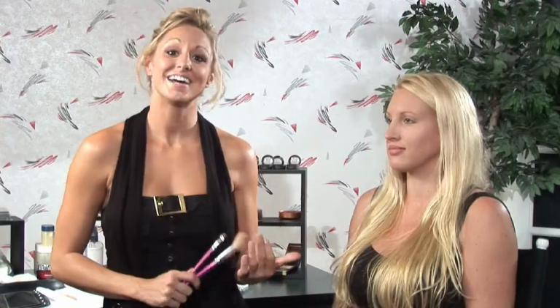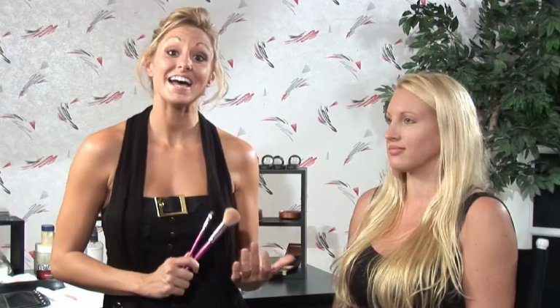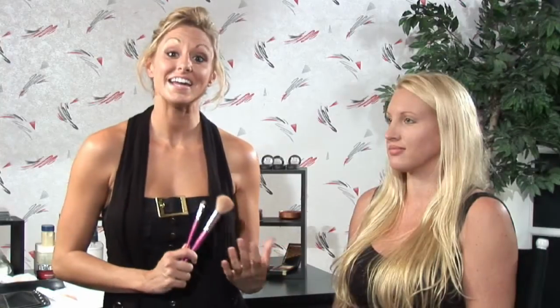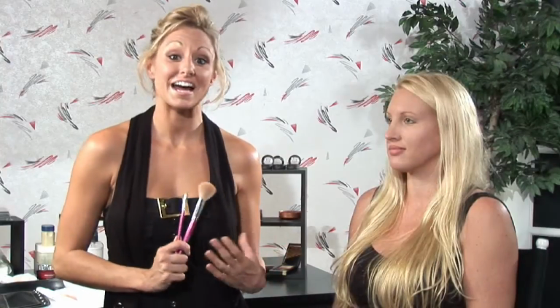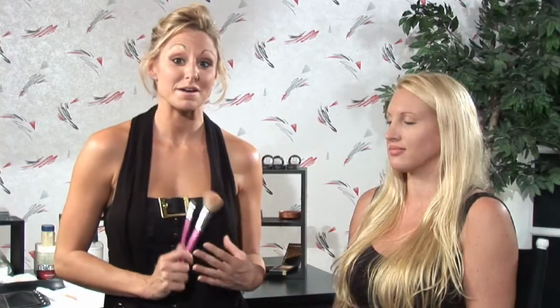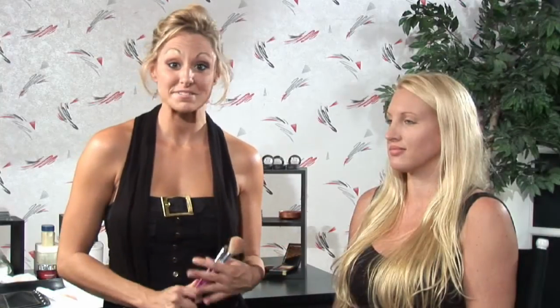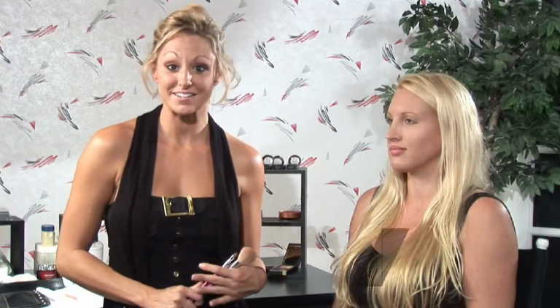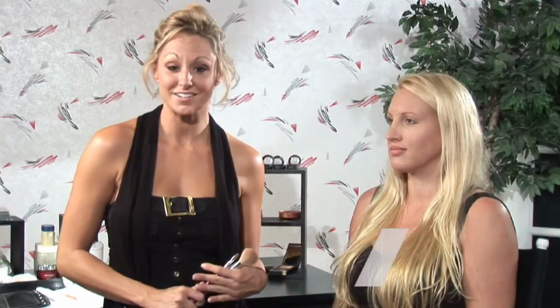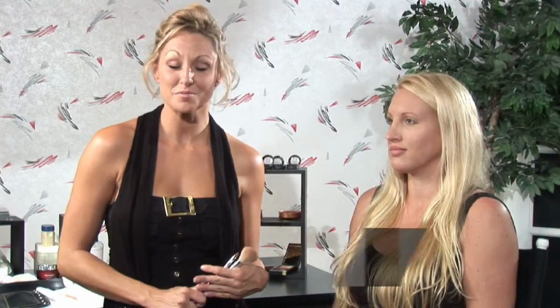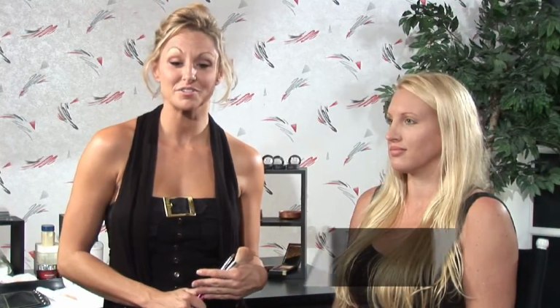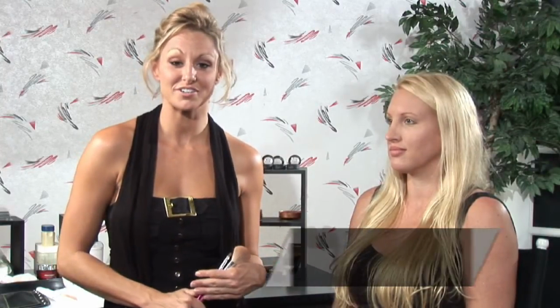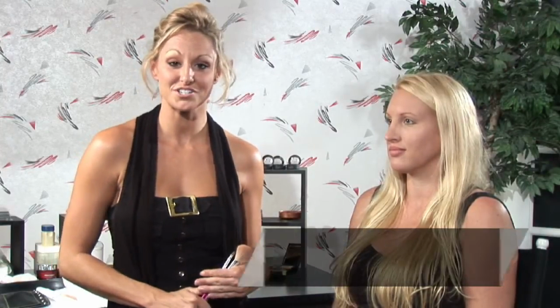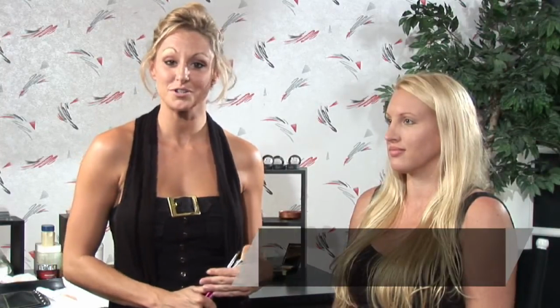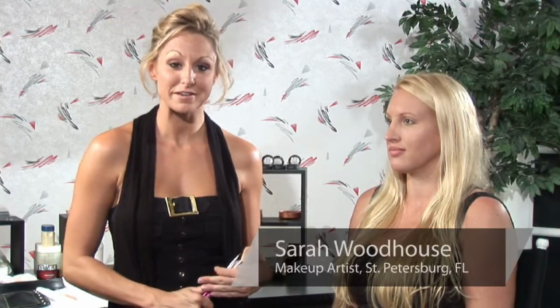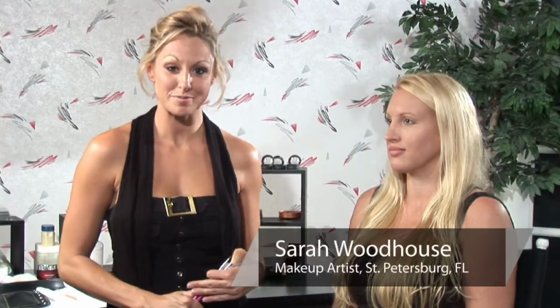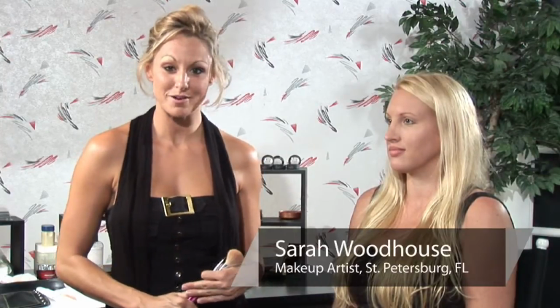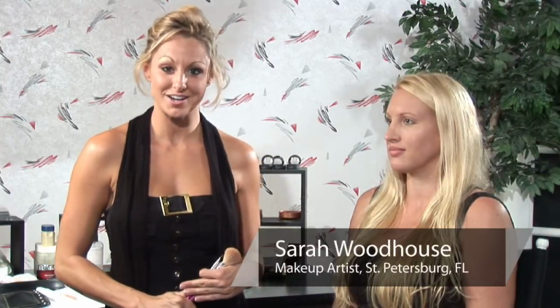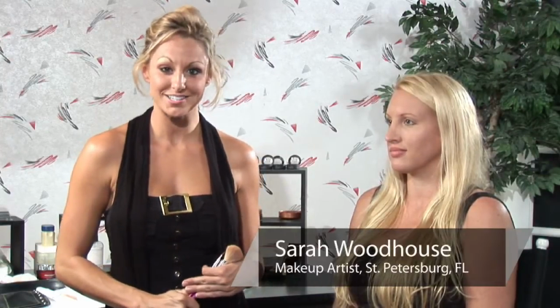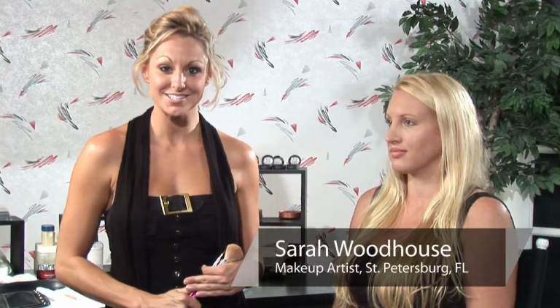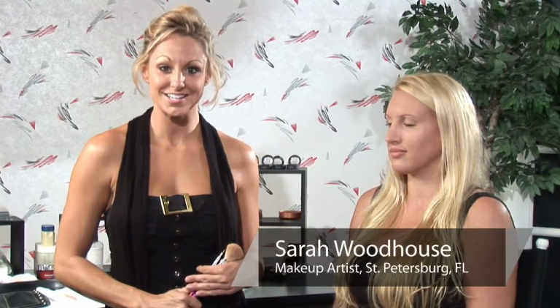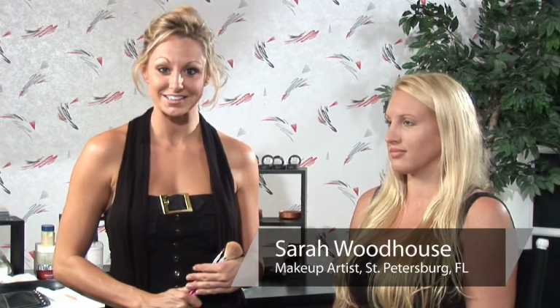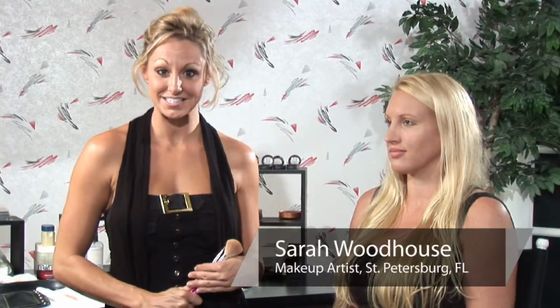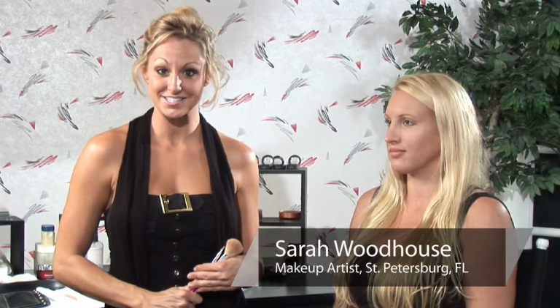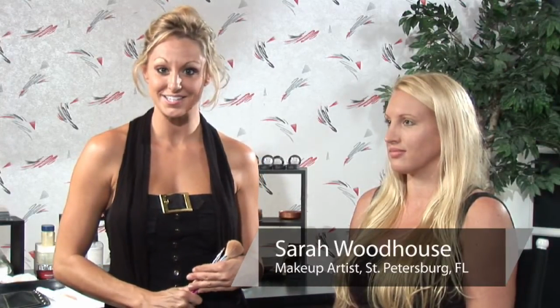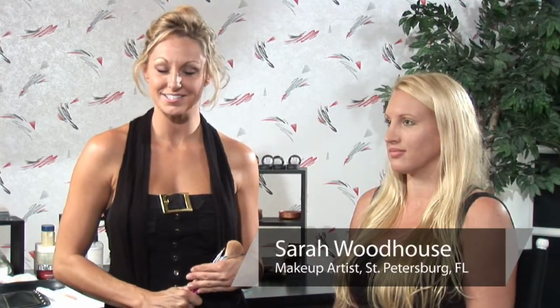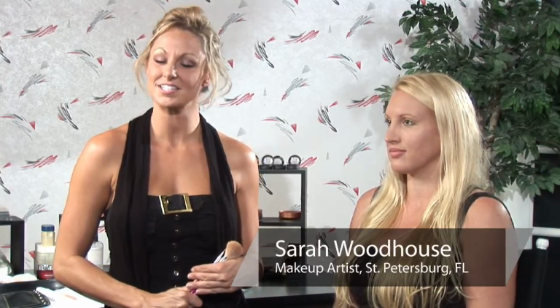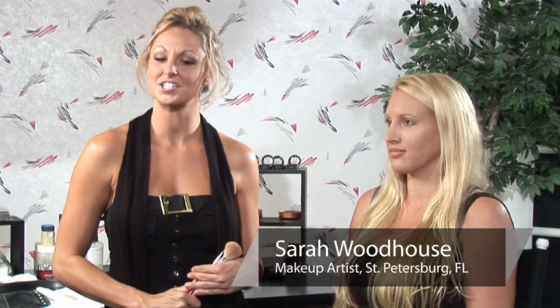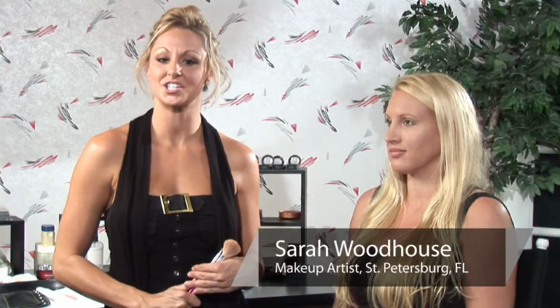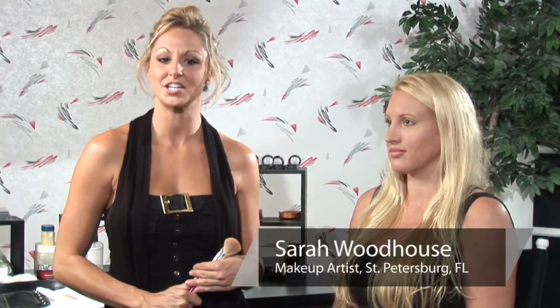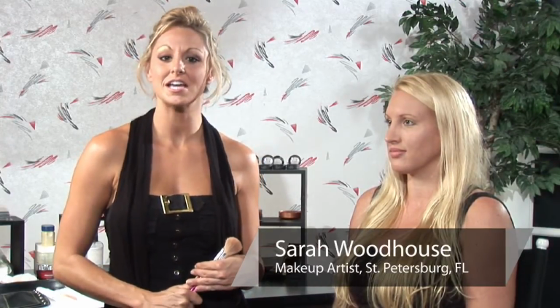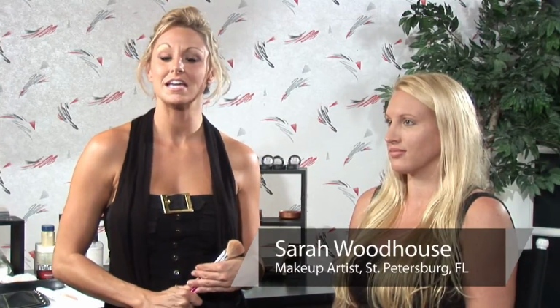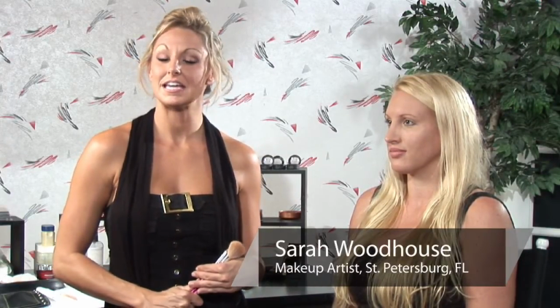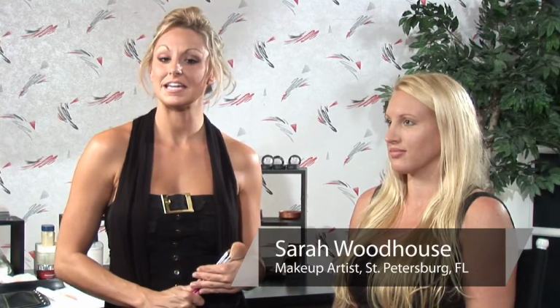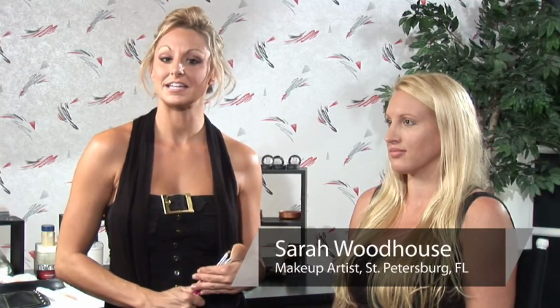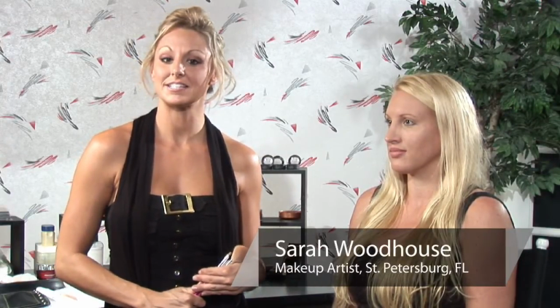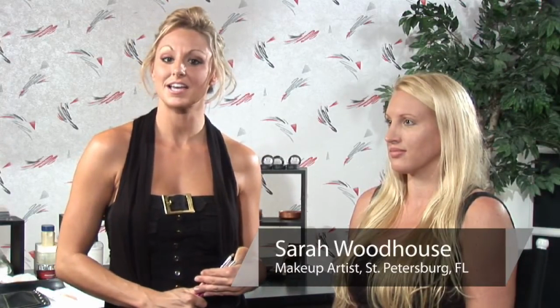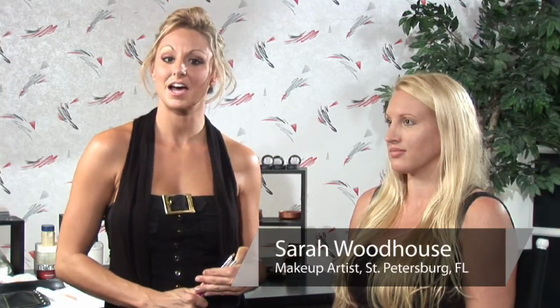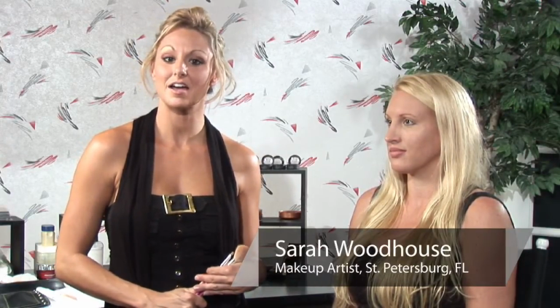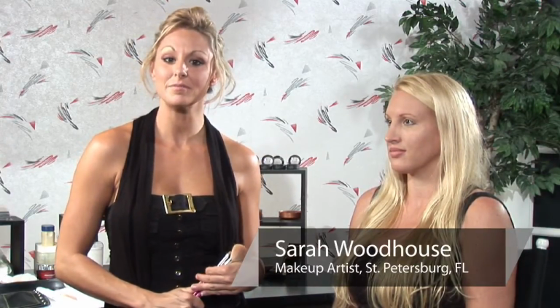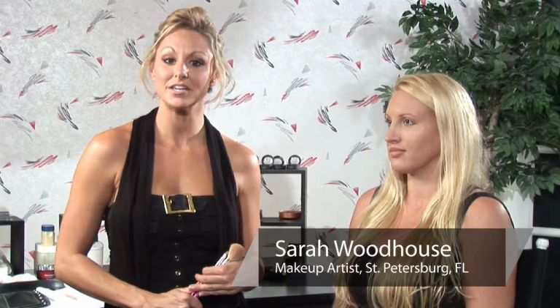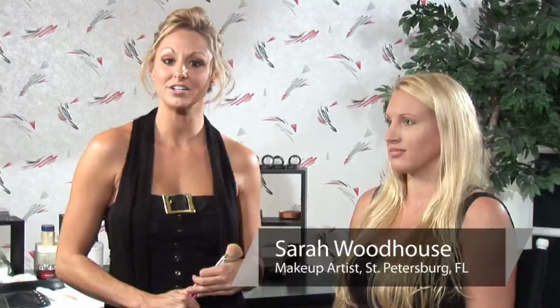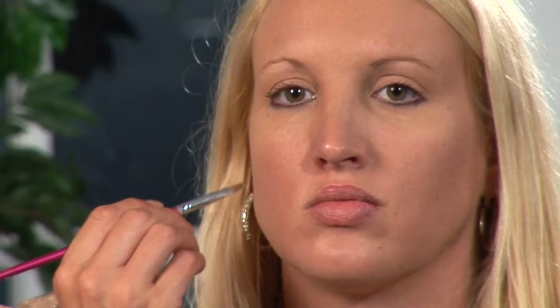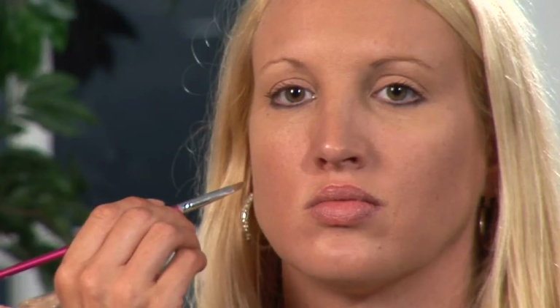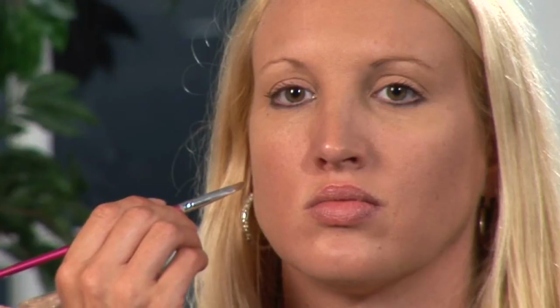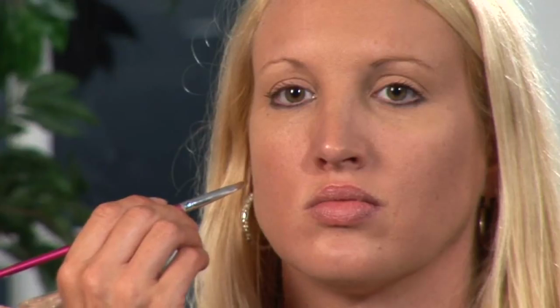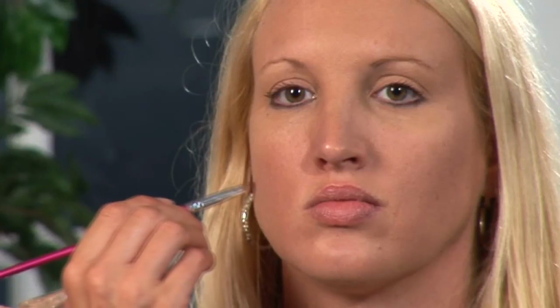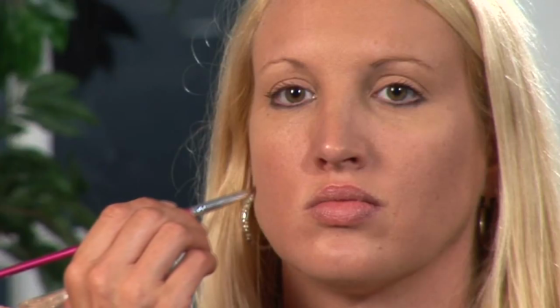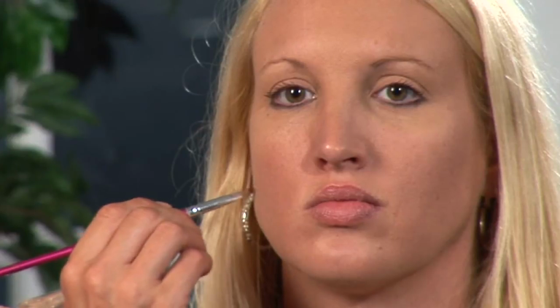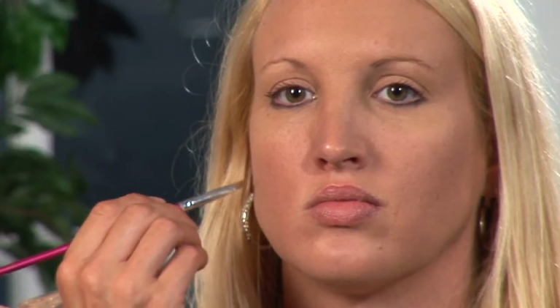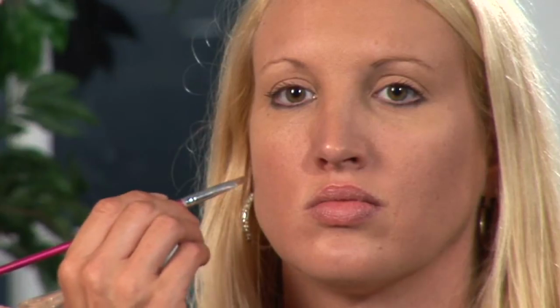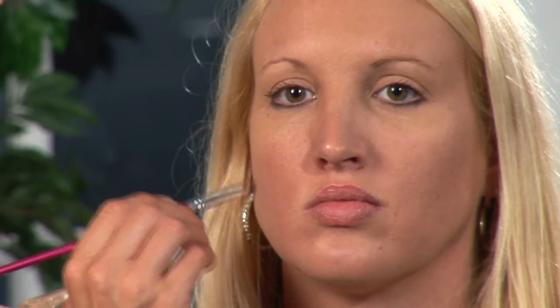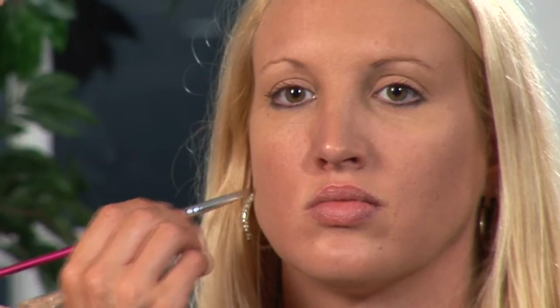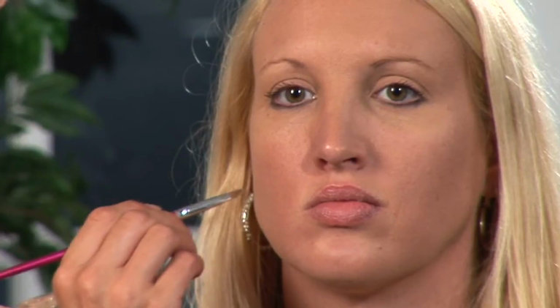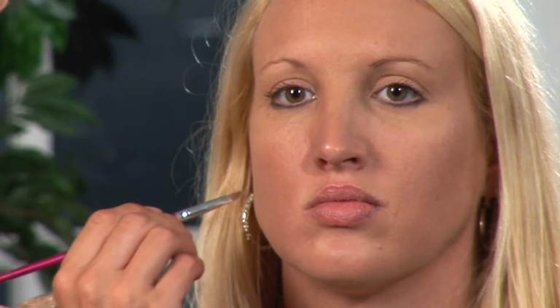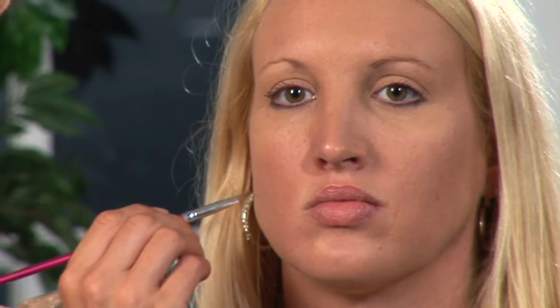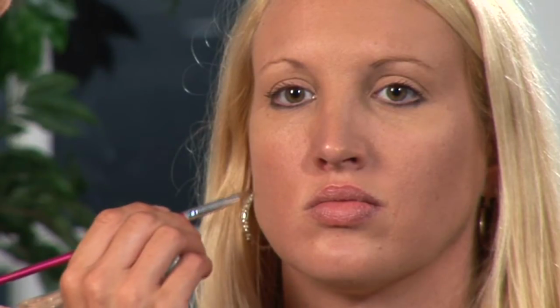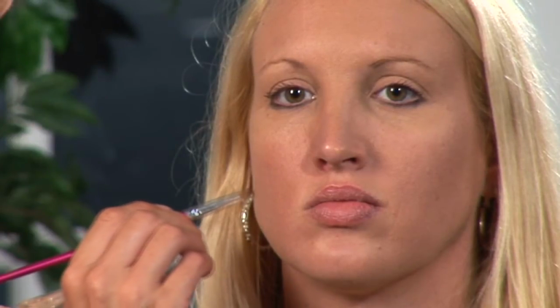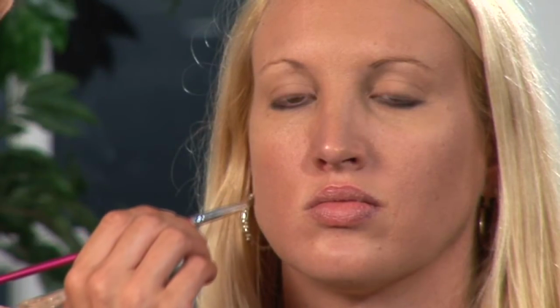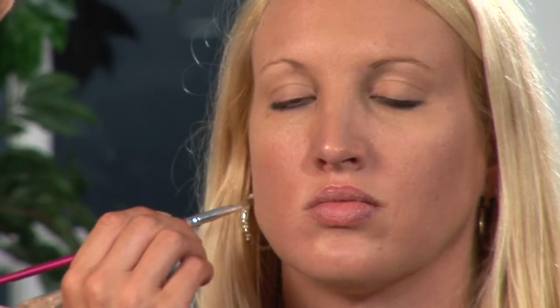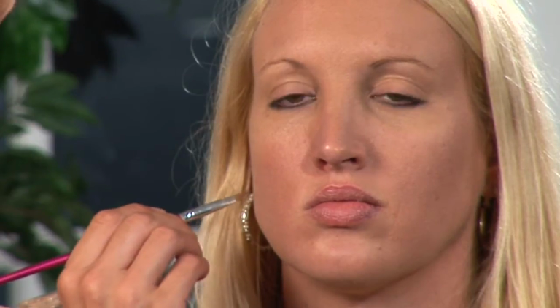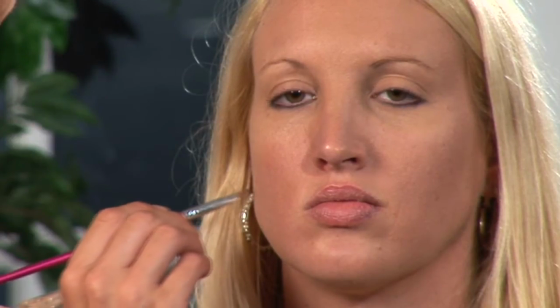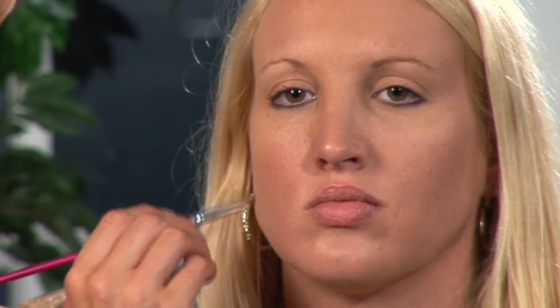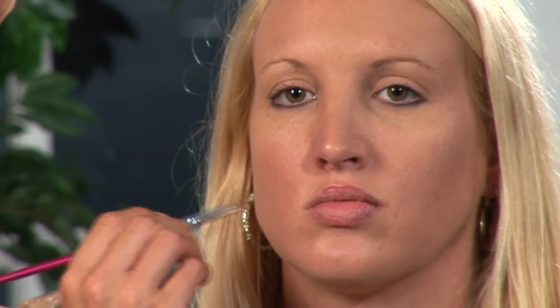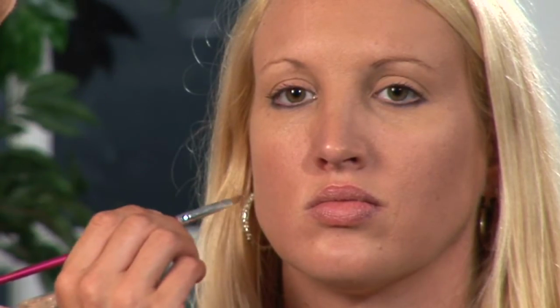Hi, I'm Sarah, professional makeup artist and licensed esthetician, and I'm here to give you some tips on how to conceal acne scars.